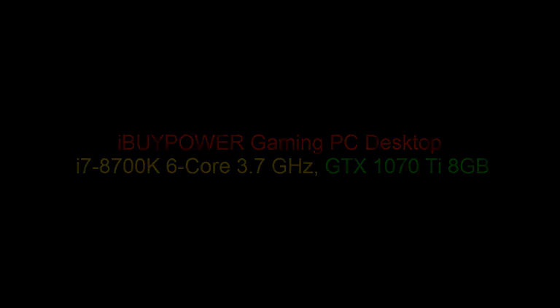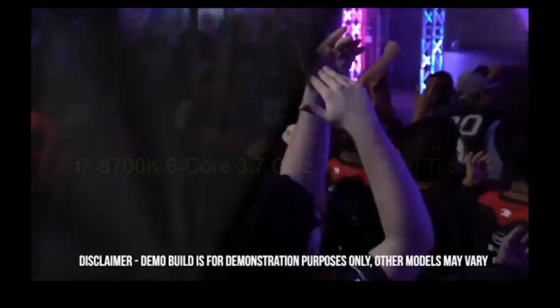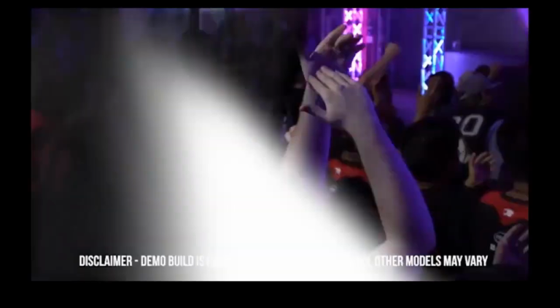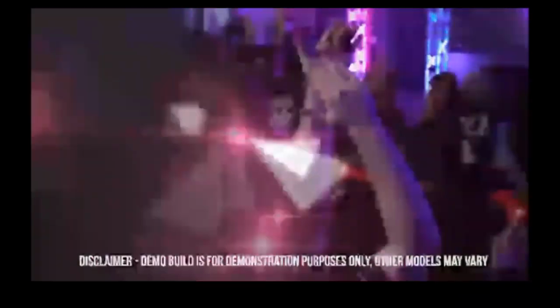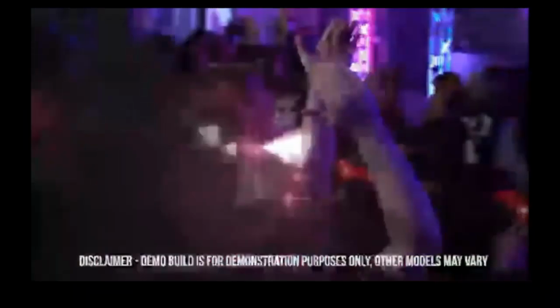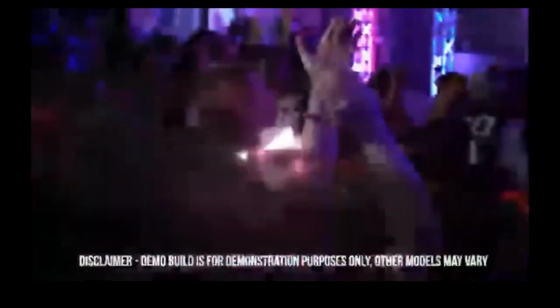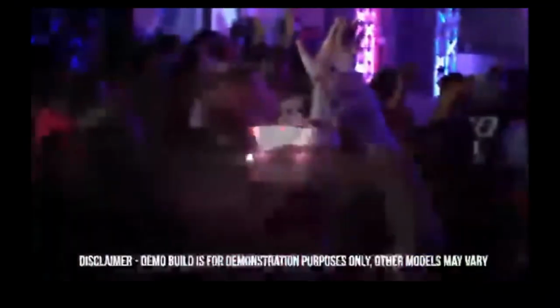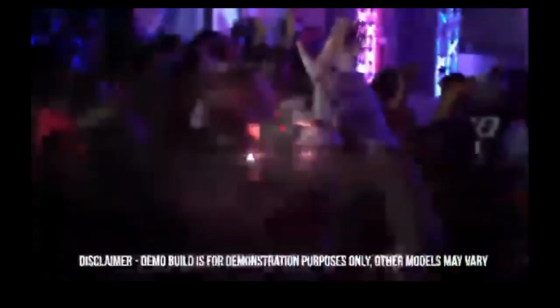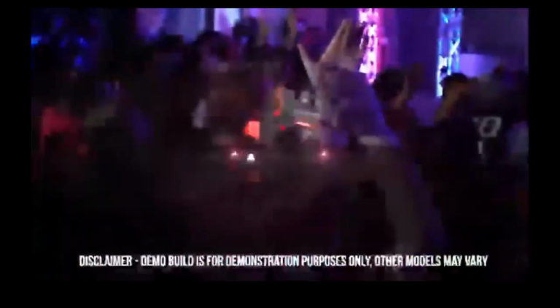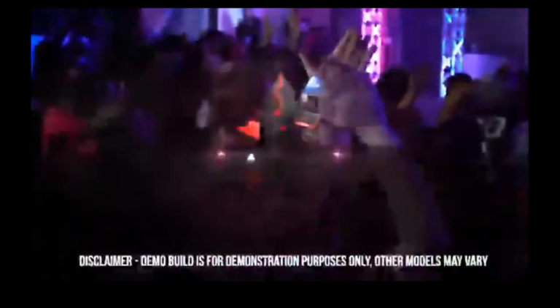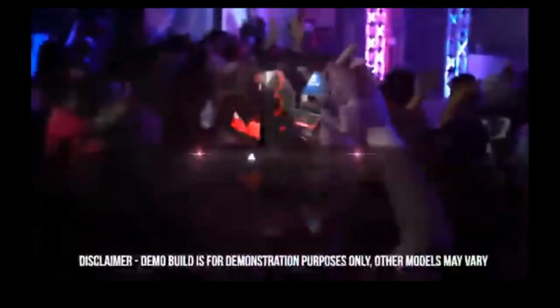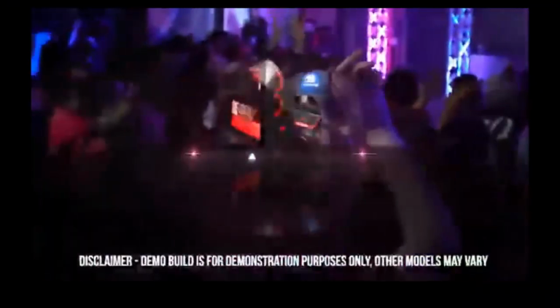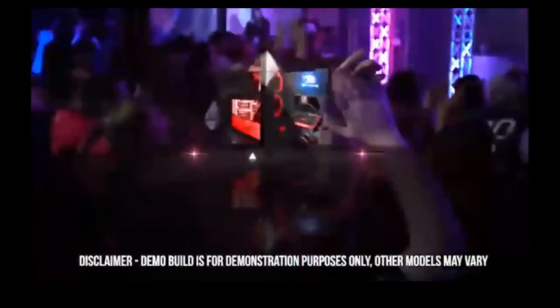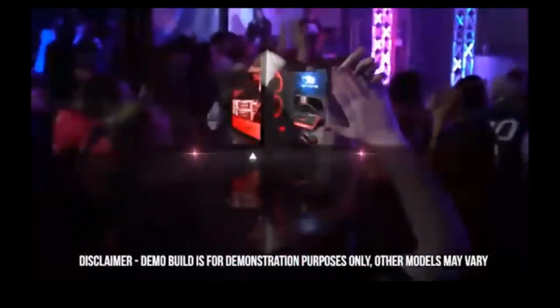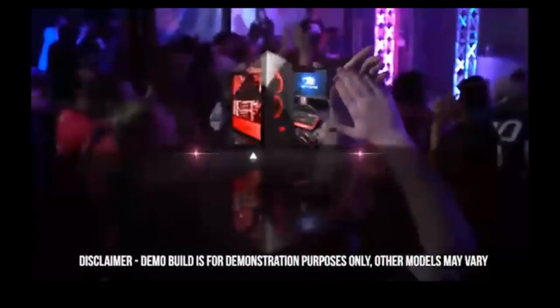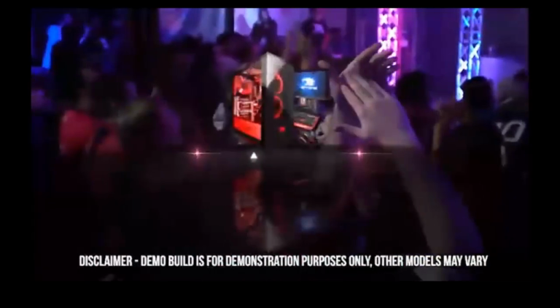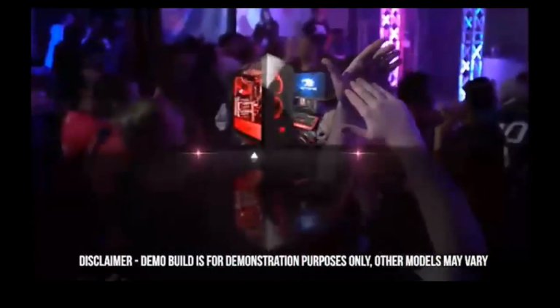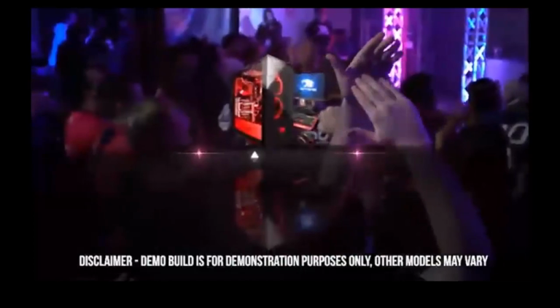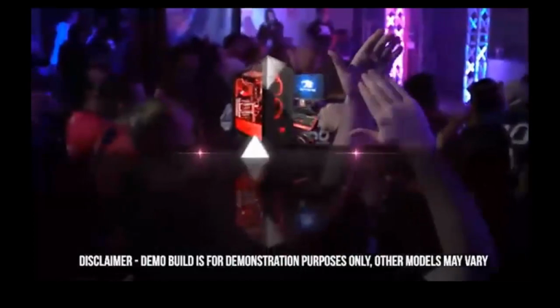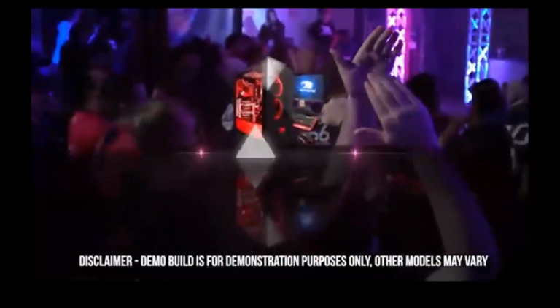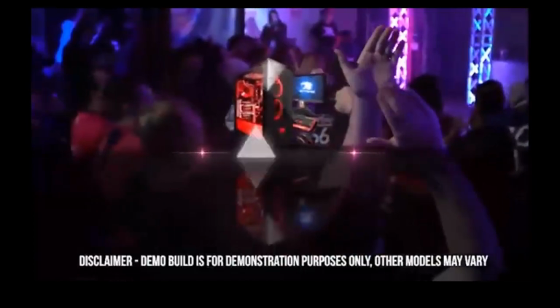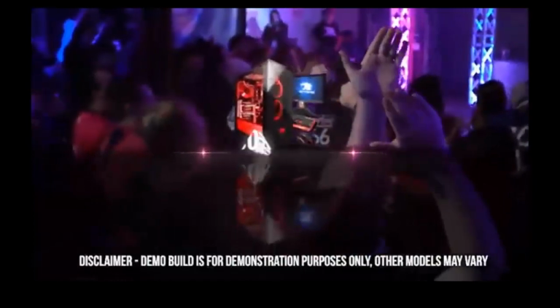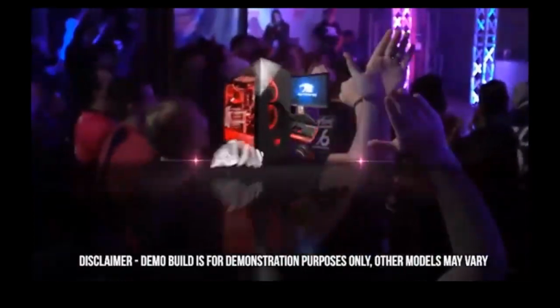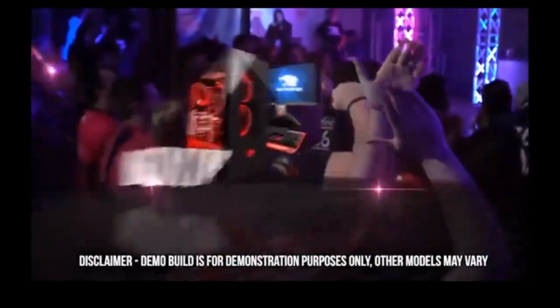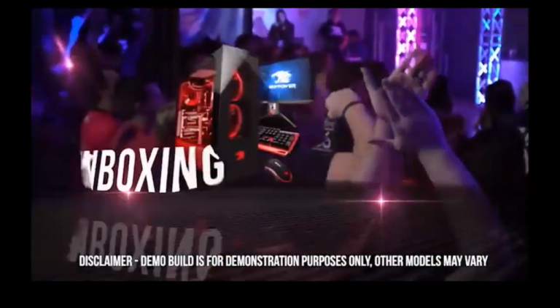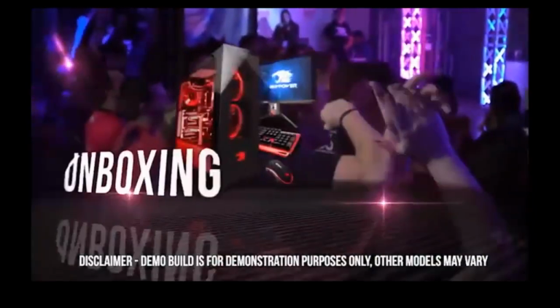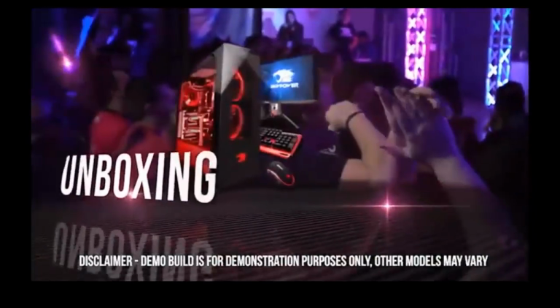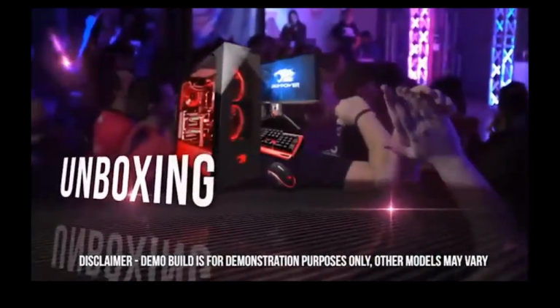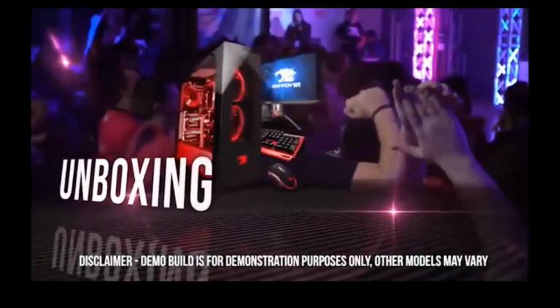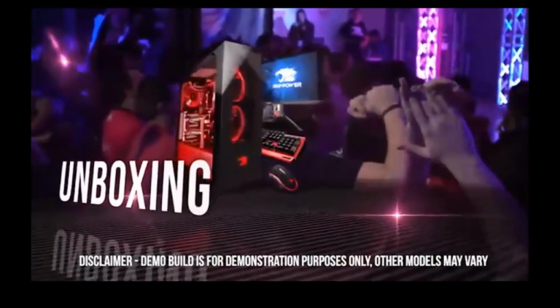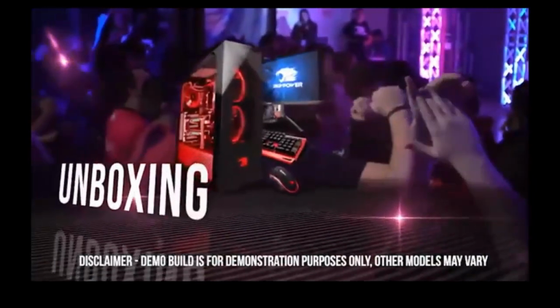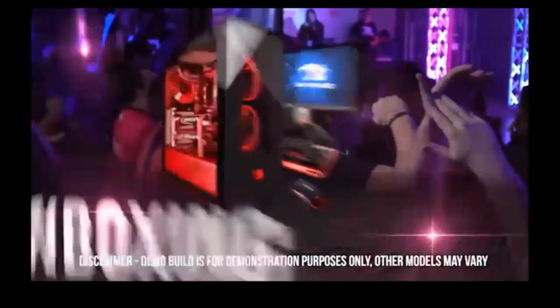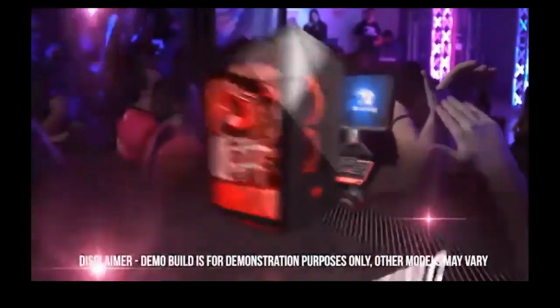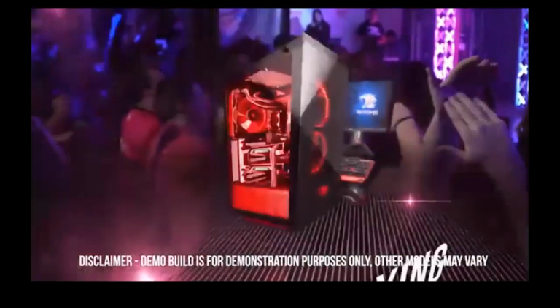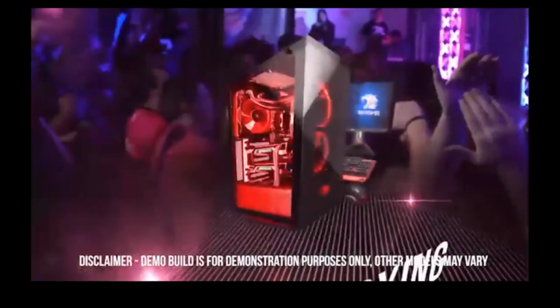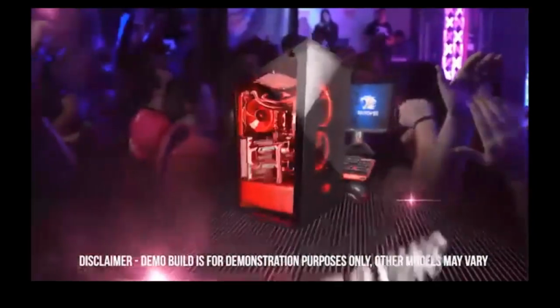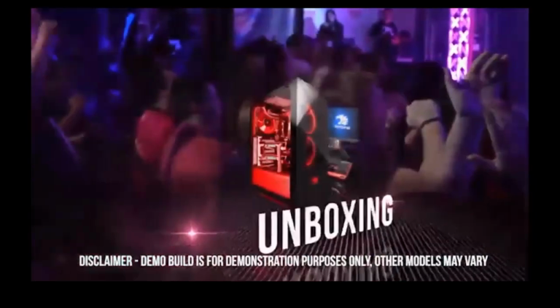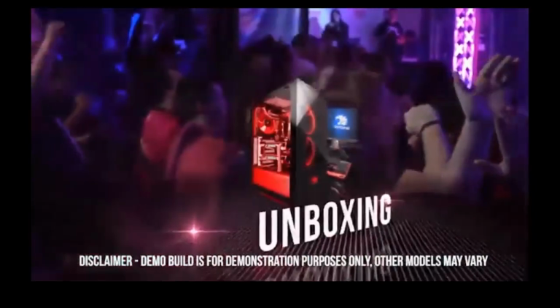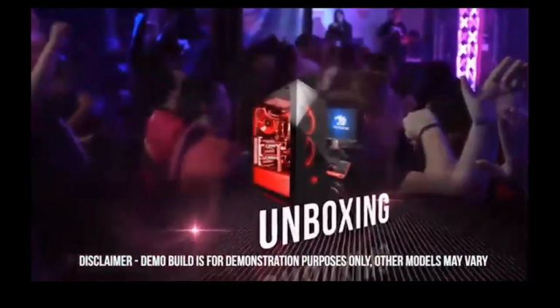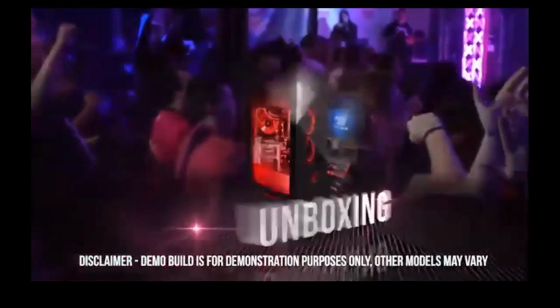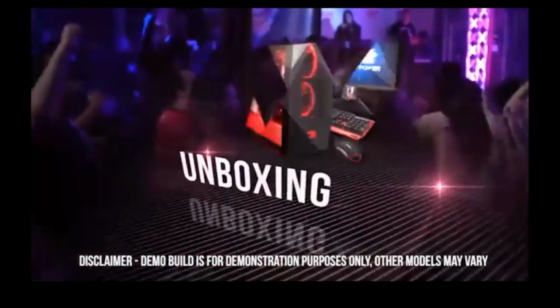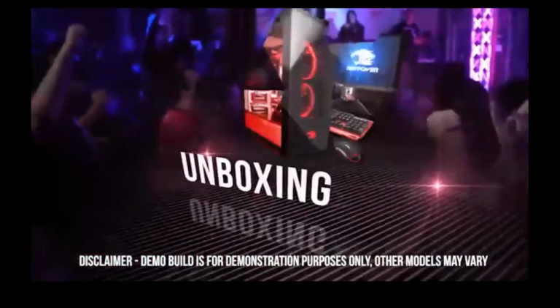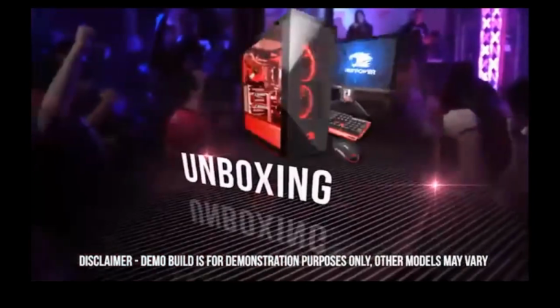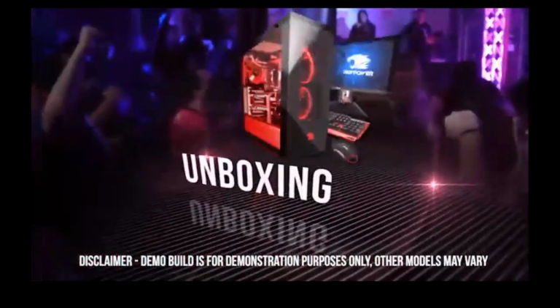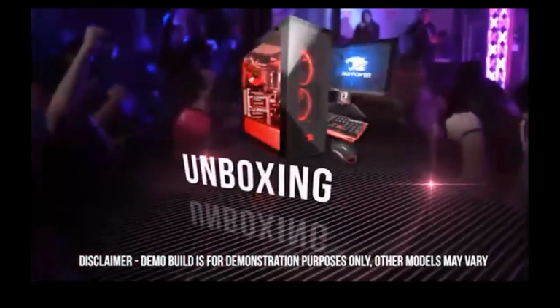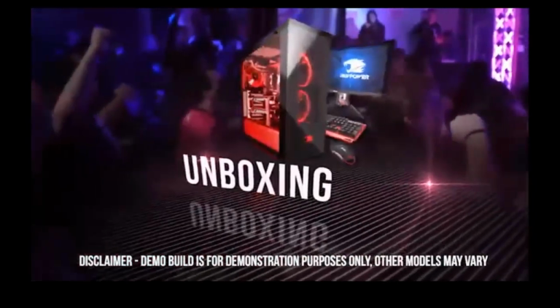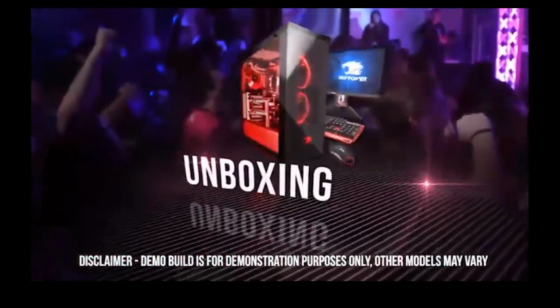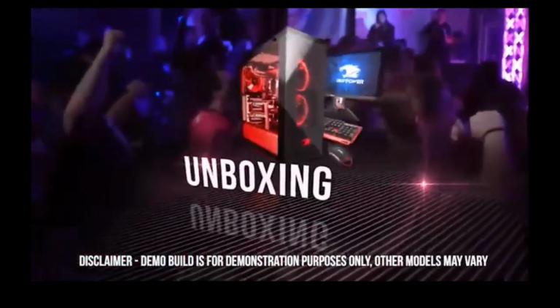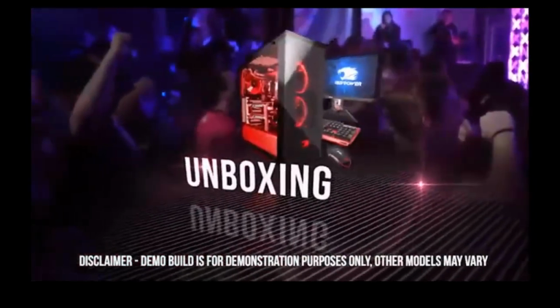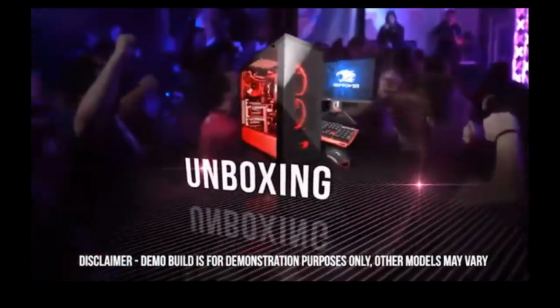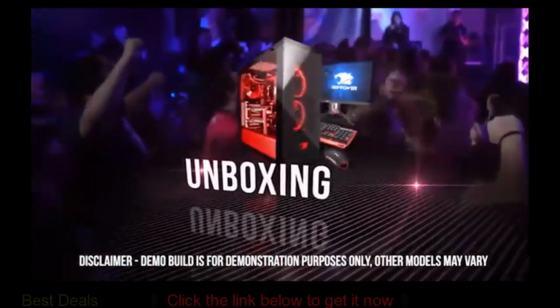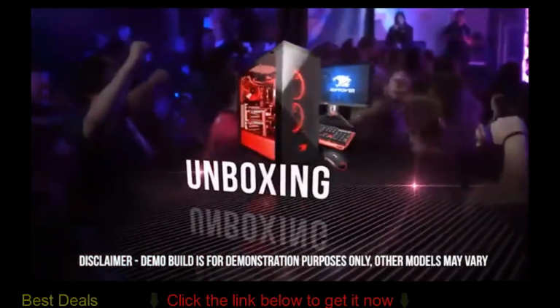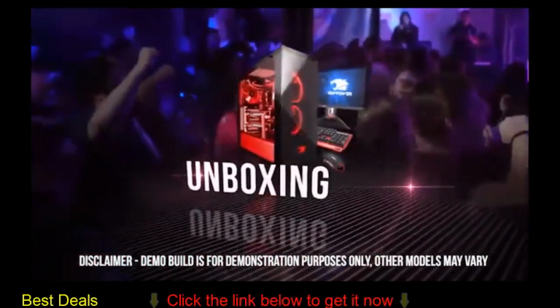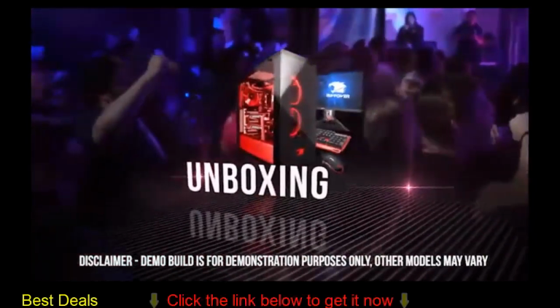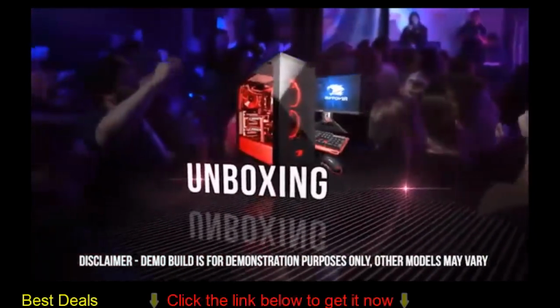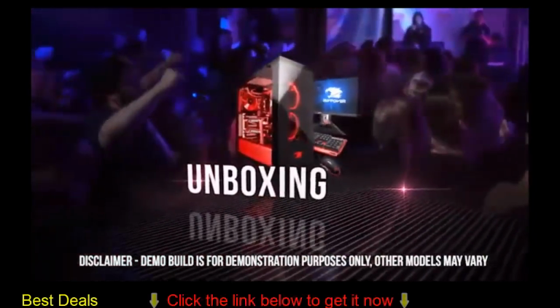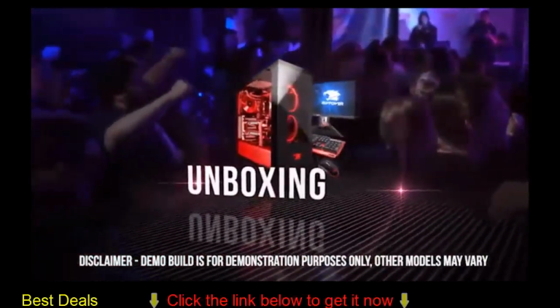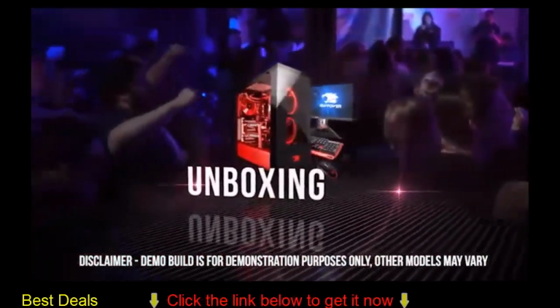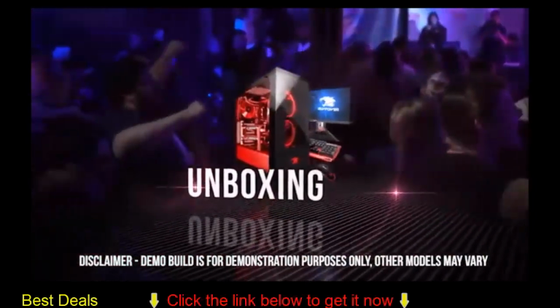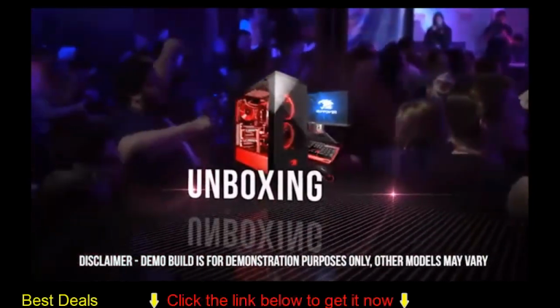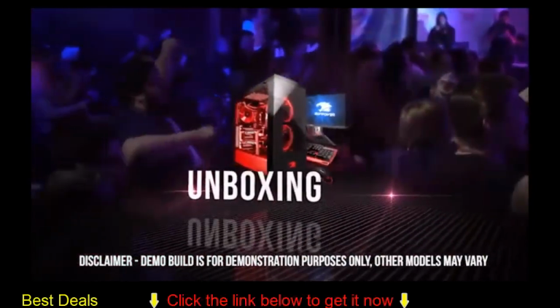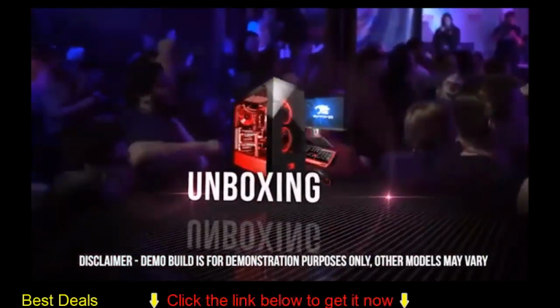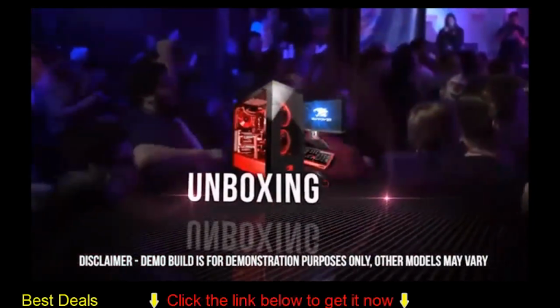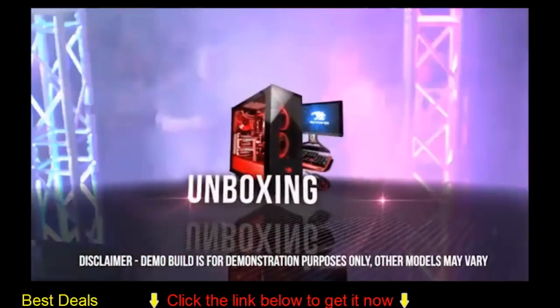Hey, what's going on everyone? This is Reed from iBitPower and today we're going to be going over what to expect when unboxing your brand new iBitPower PC.